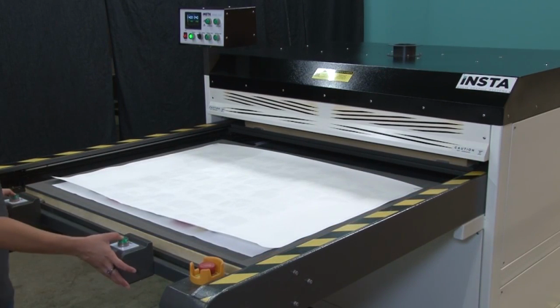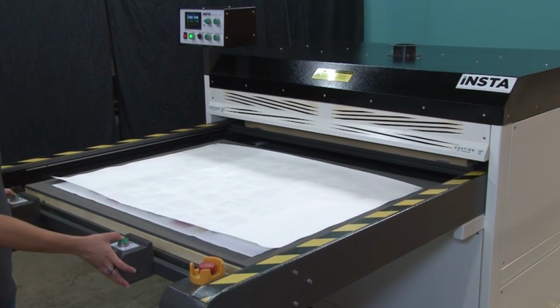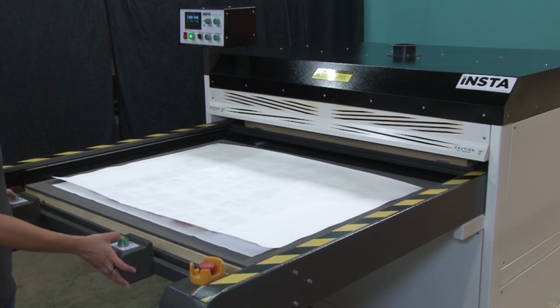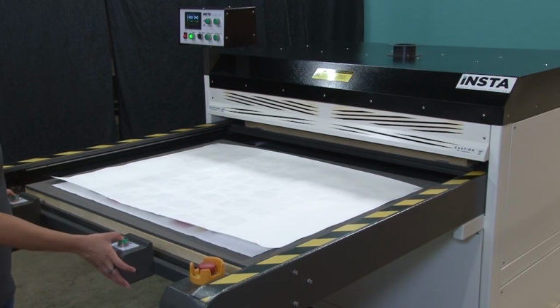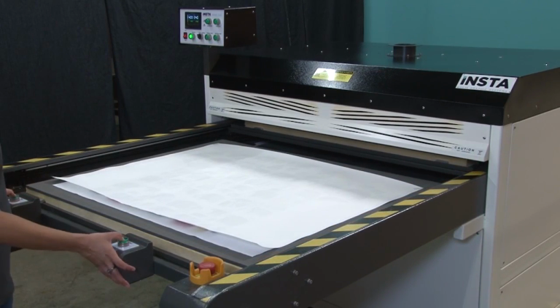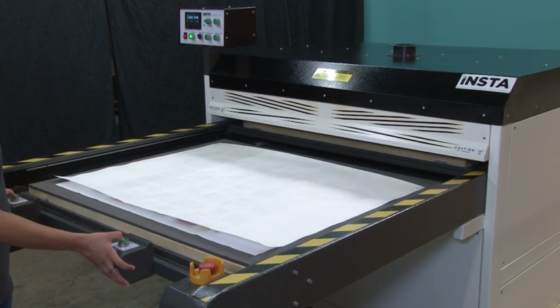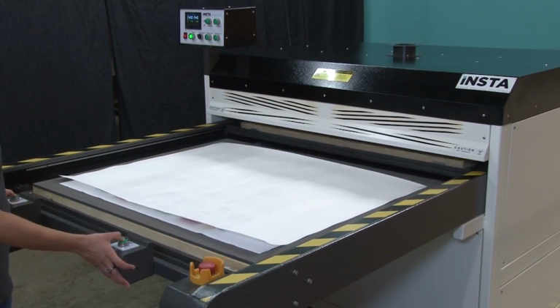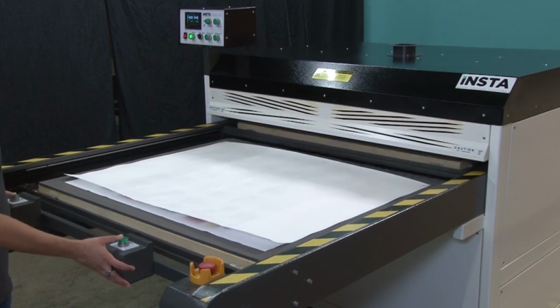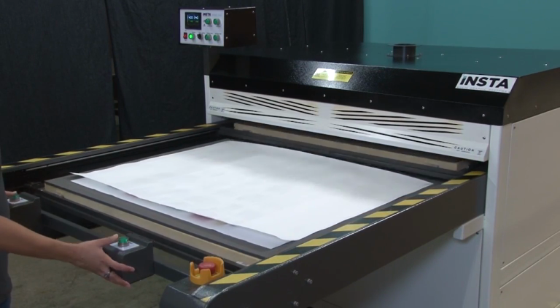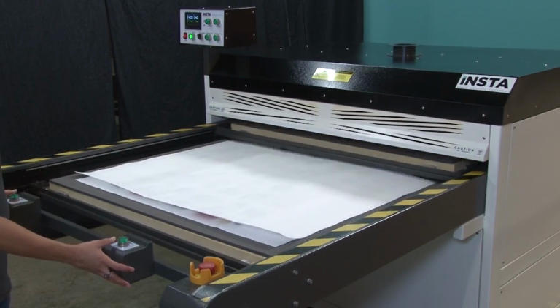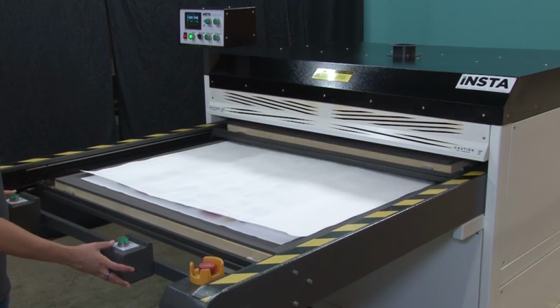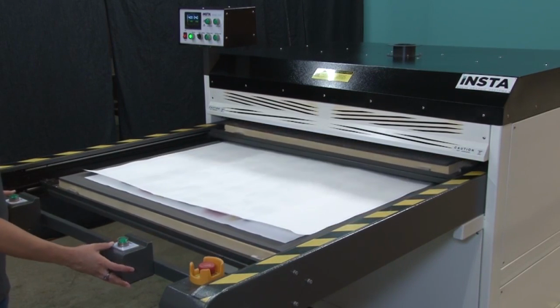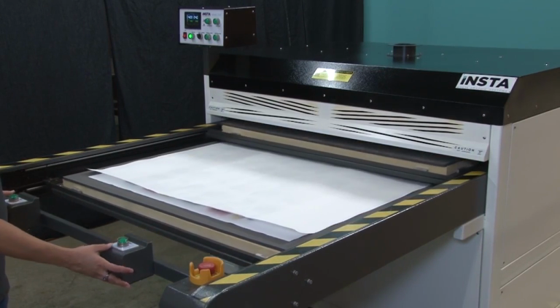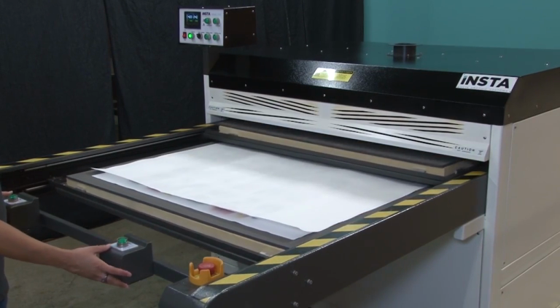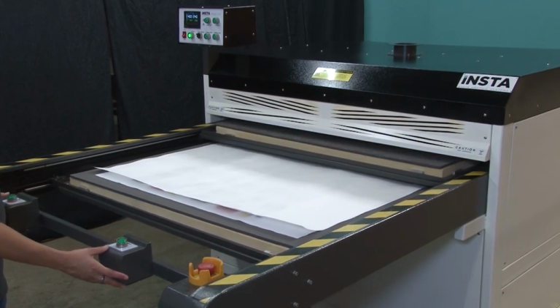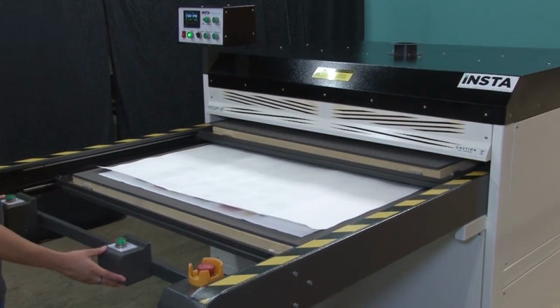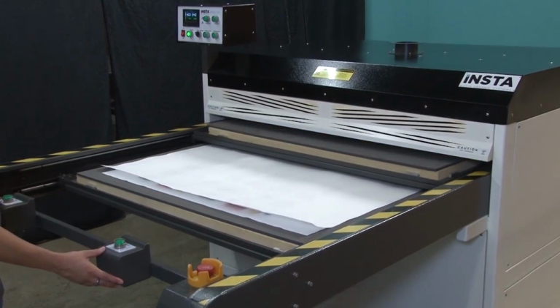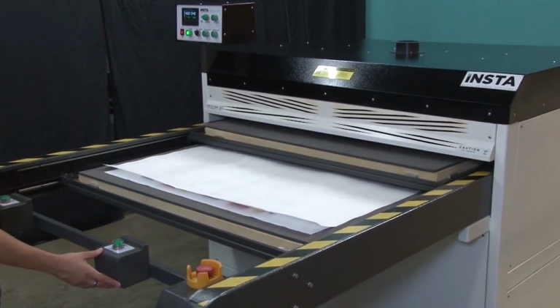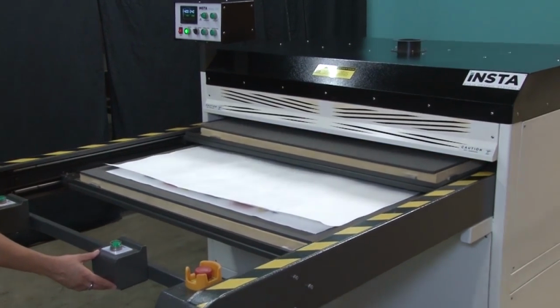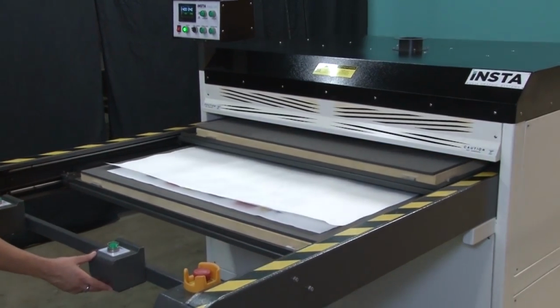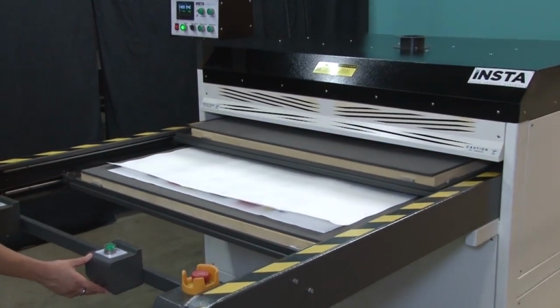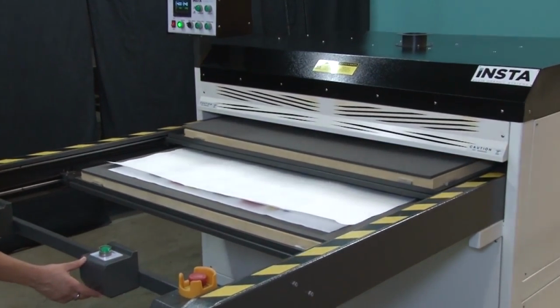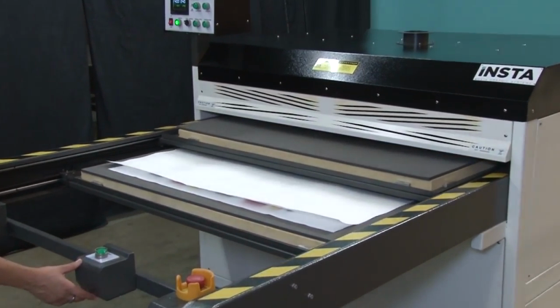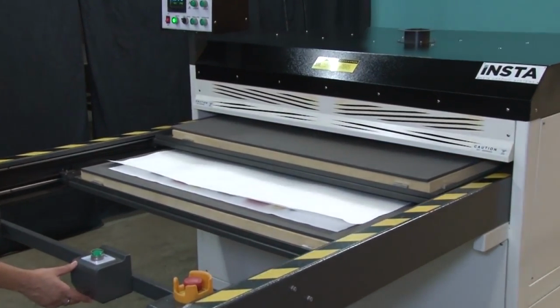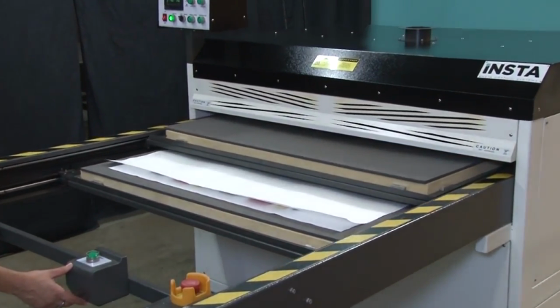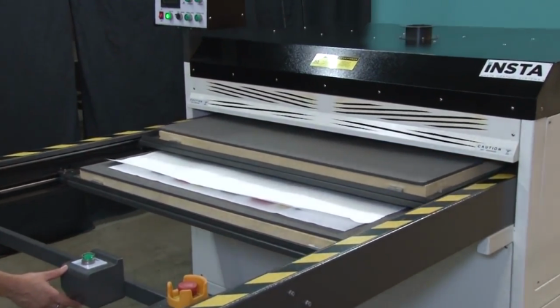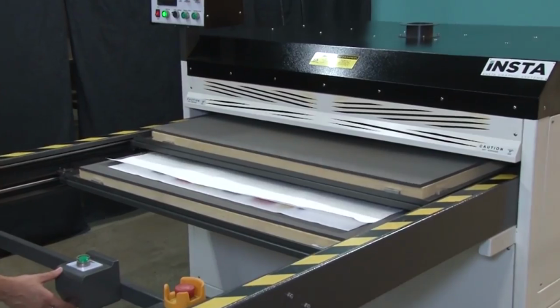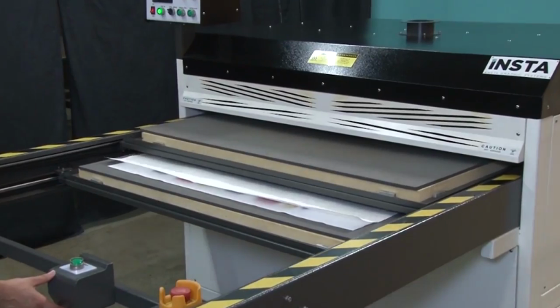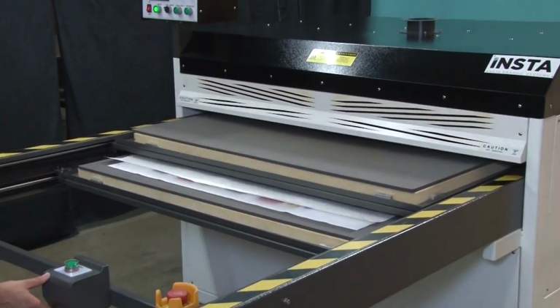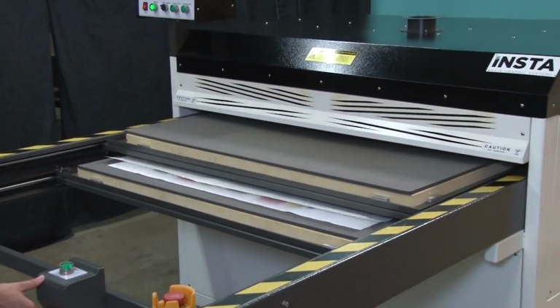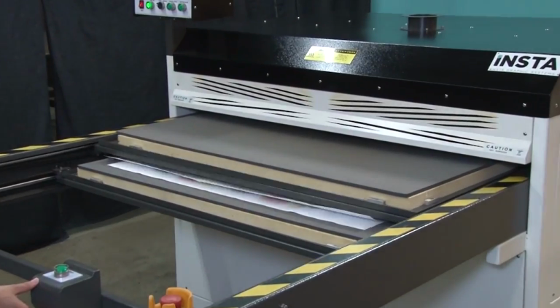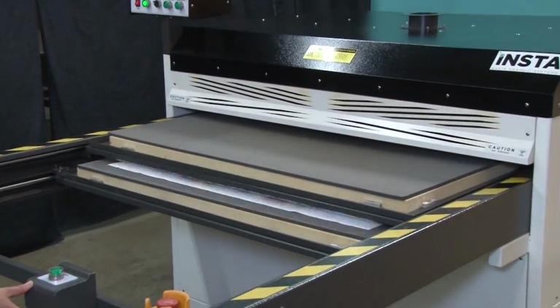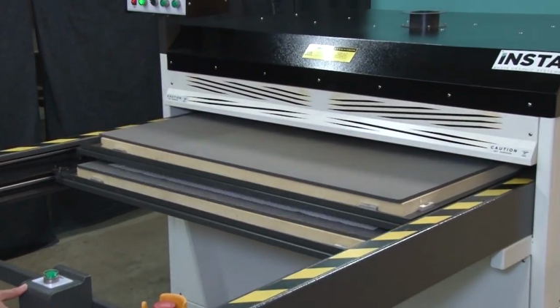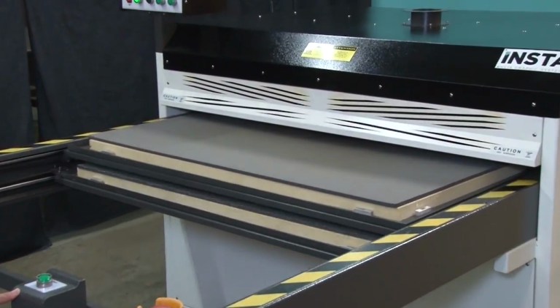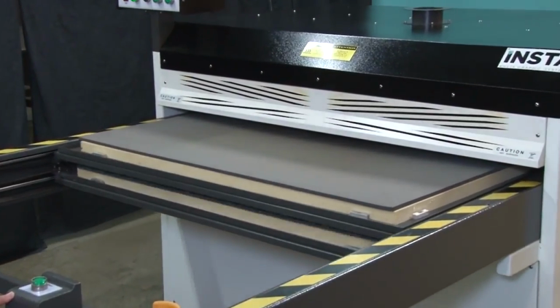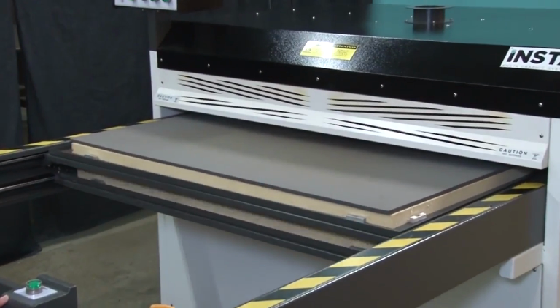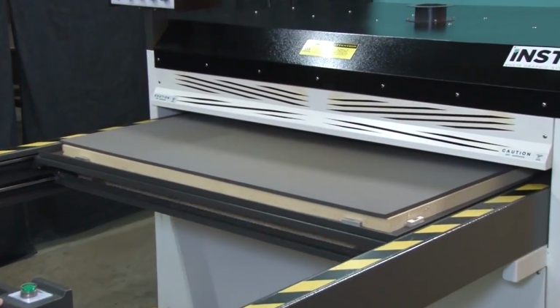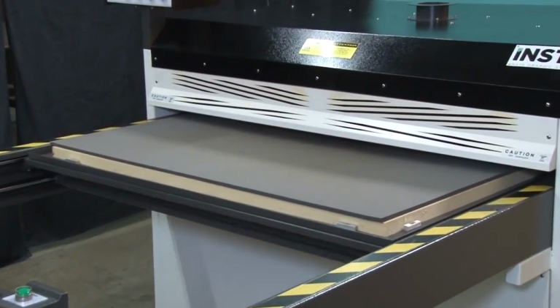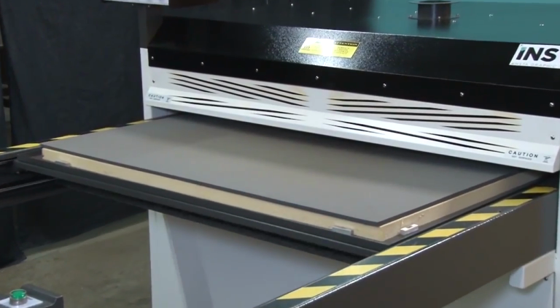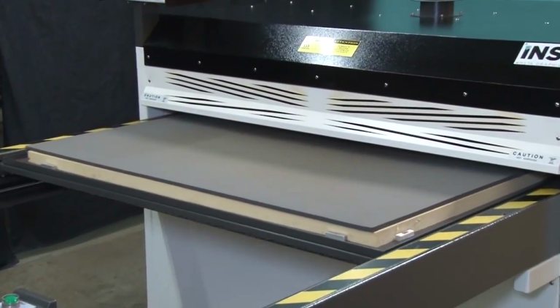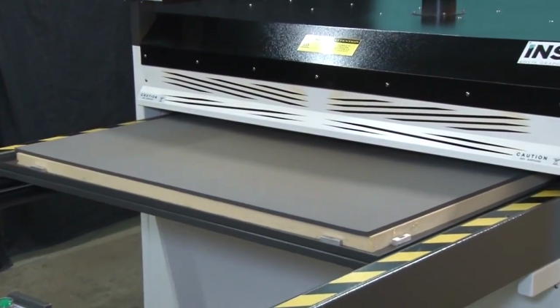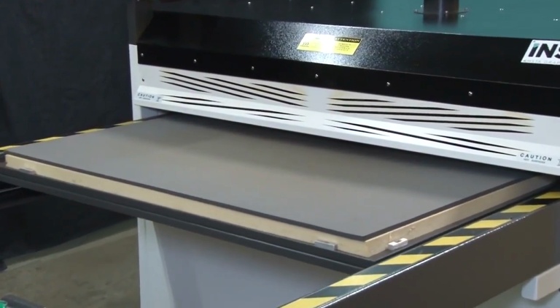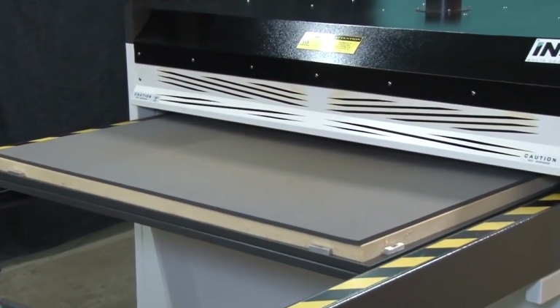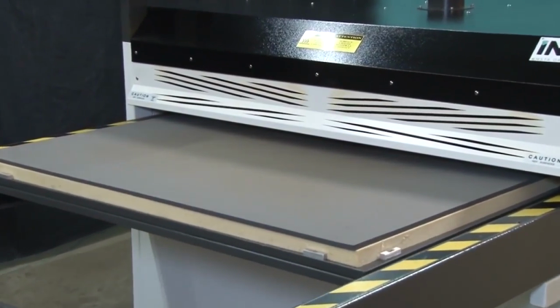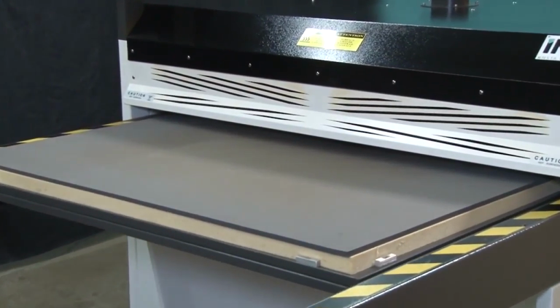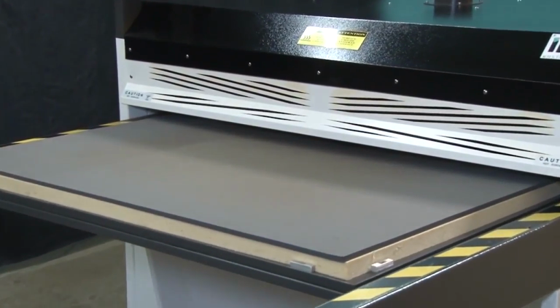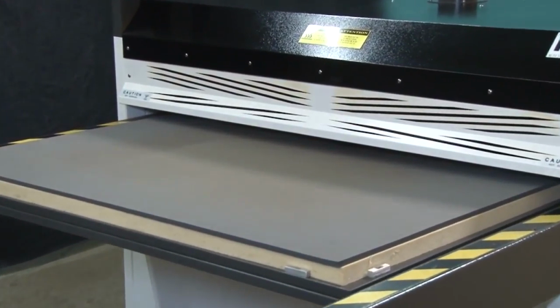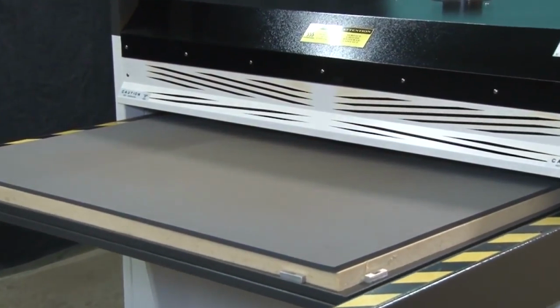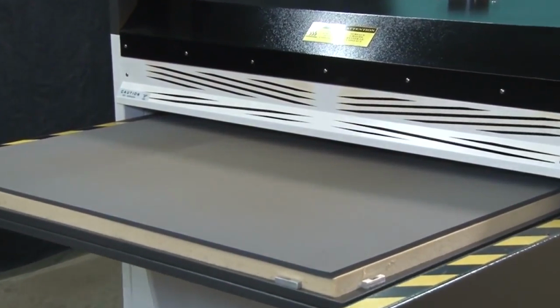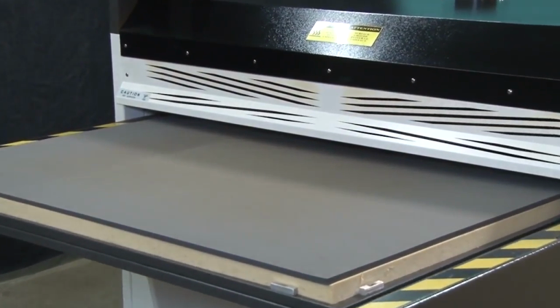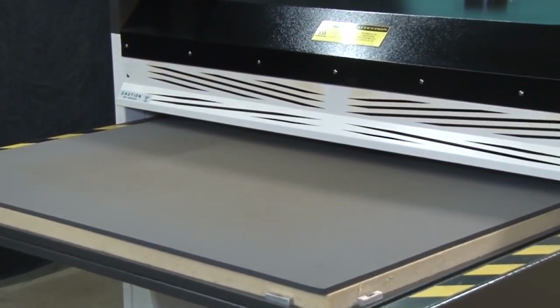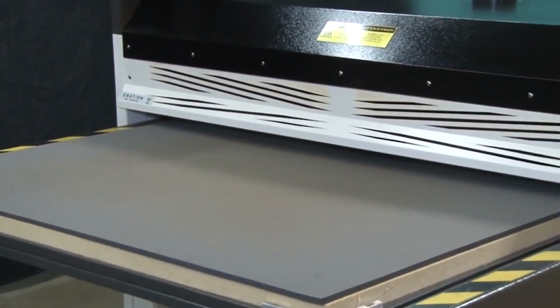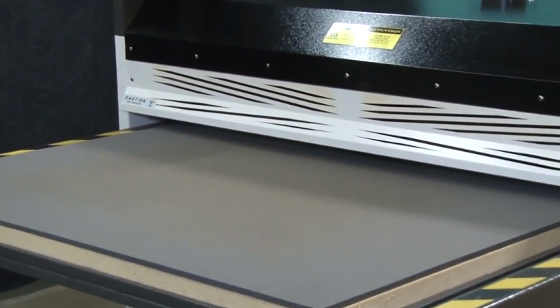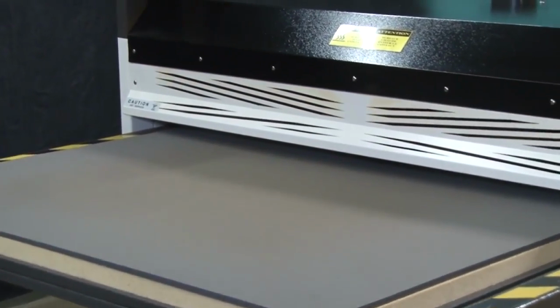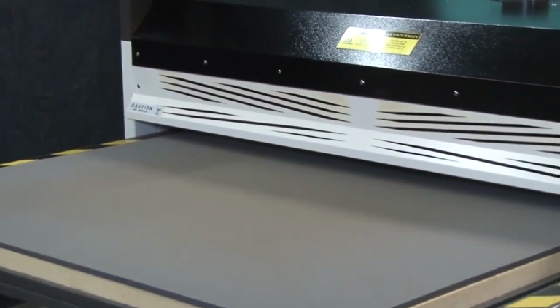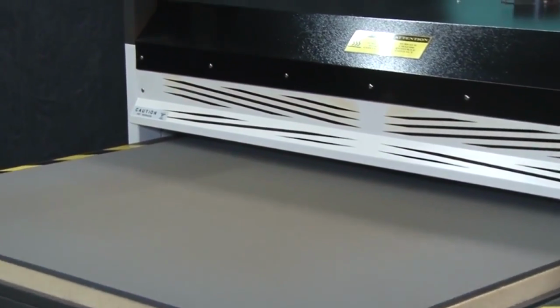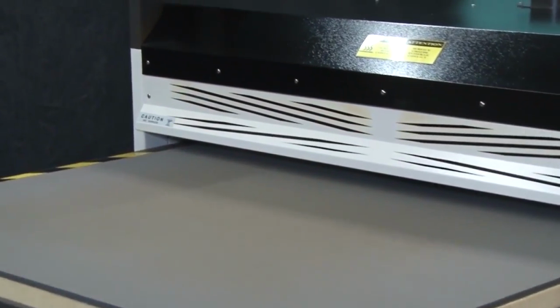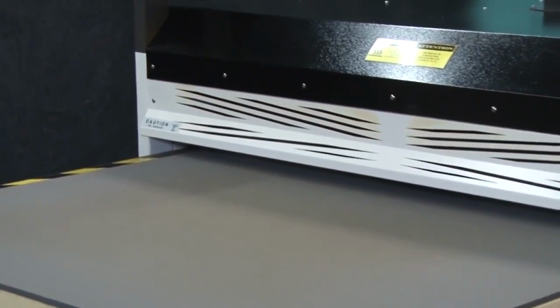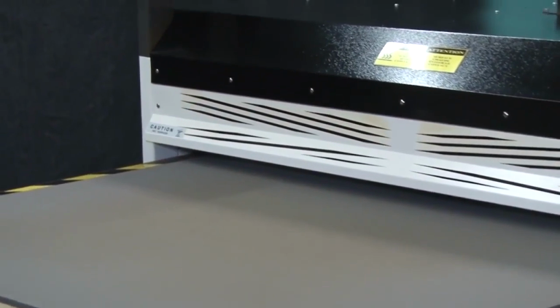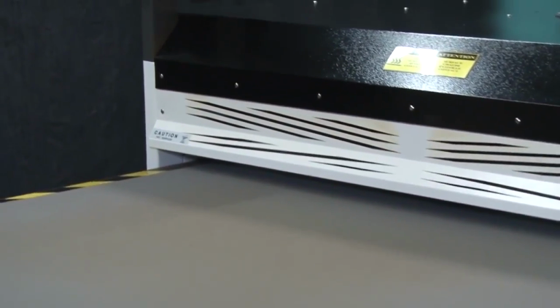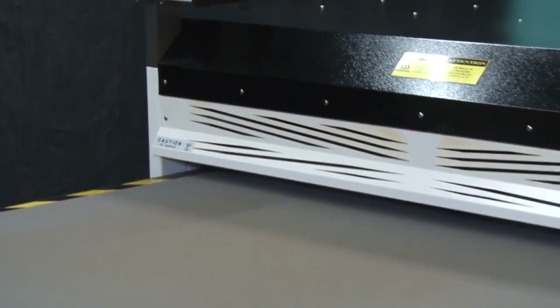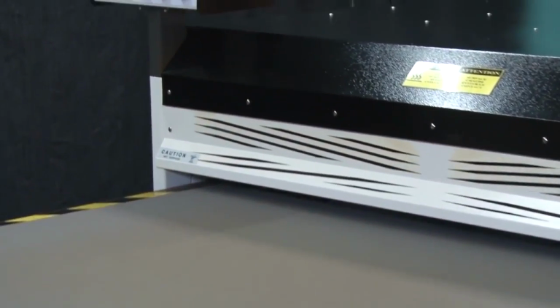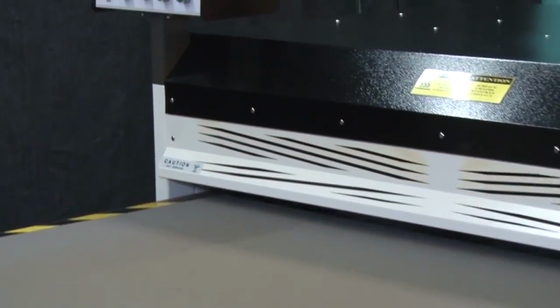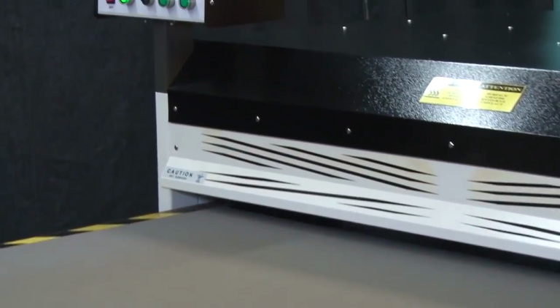When ready, begin the heat transfer process. For the heat transfer of this shirt, we will be pressing at 400 degrees Fahrenheit for 40 seconds.